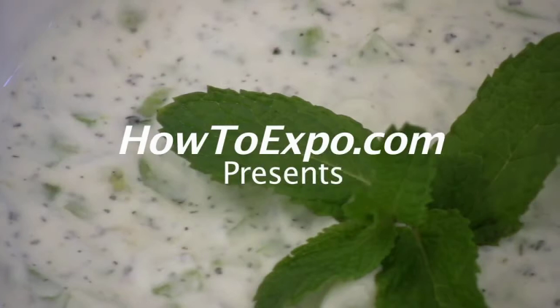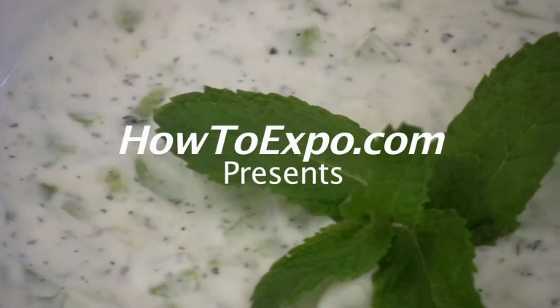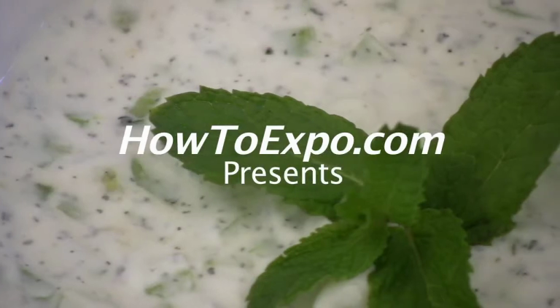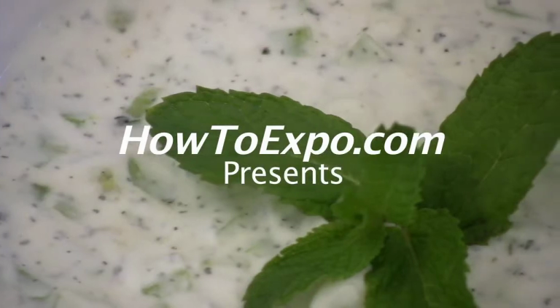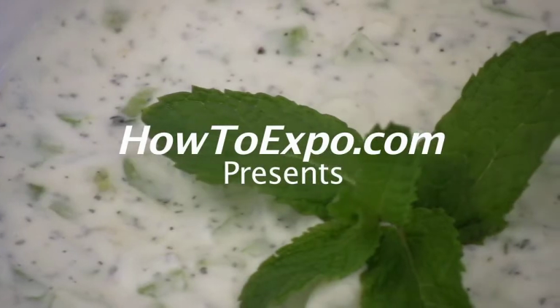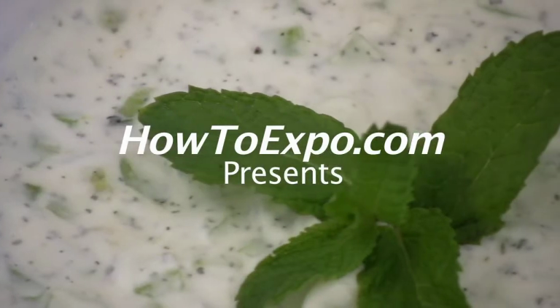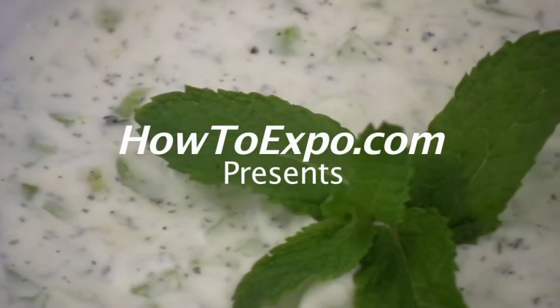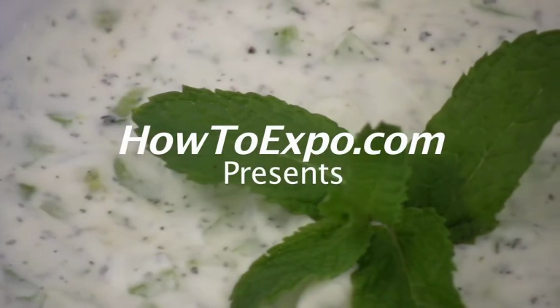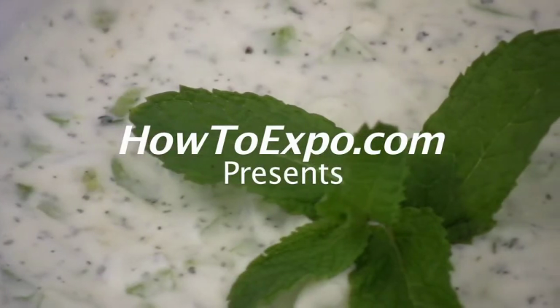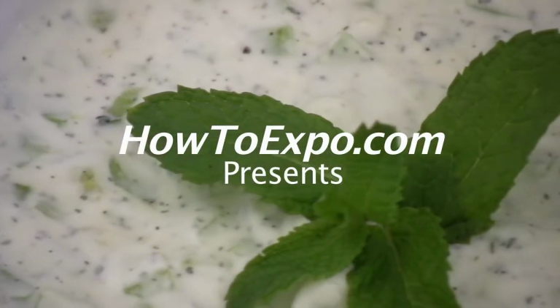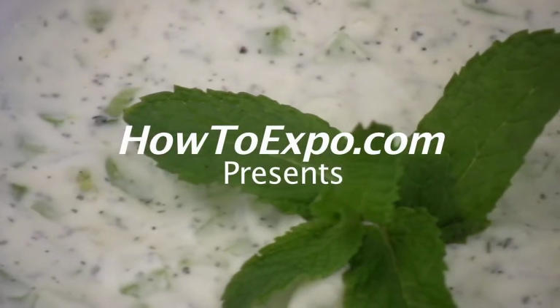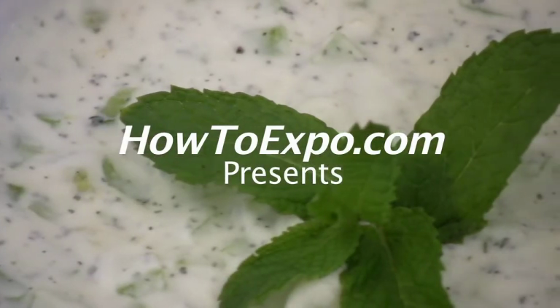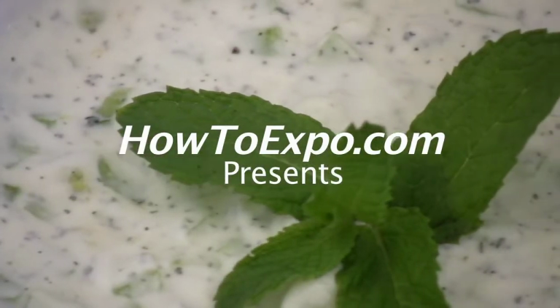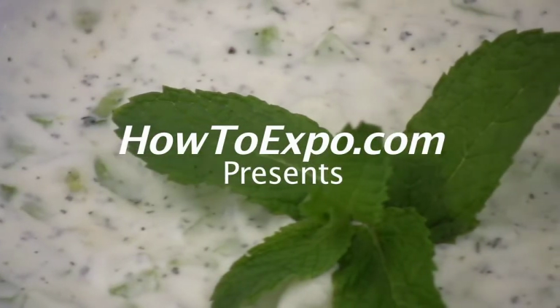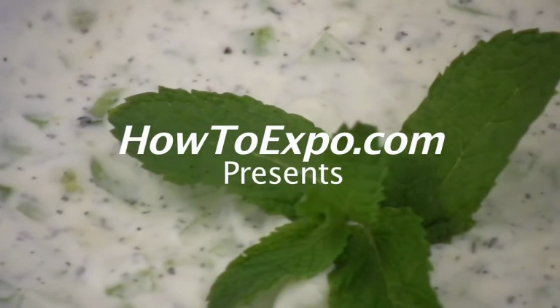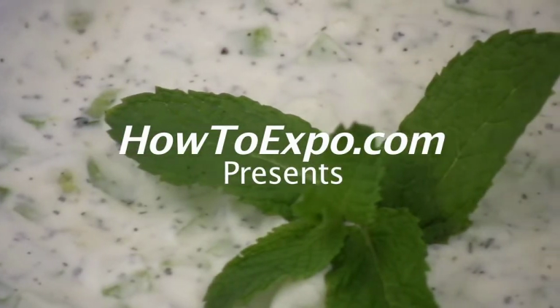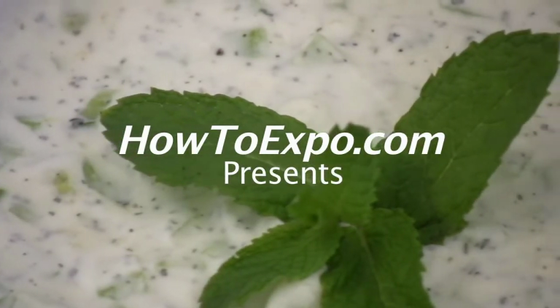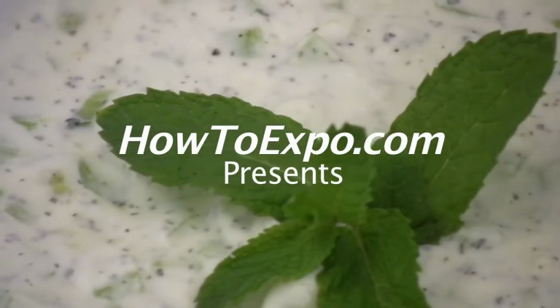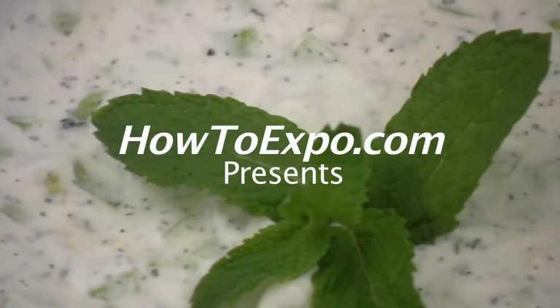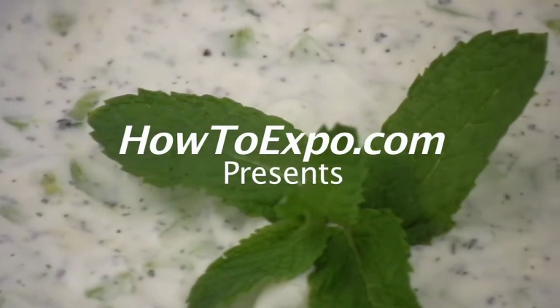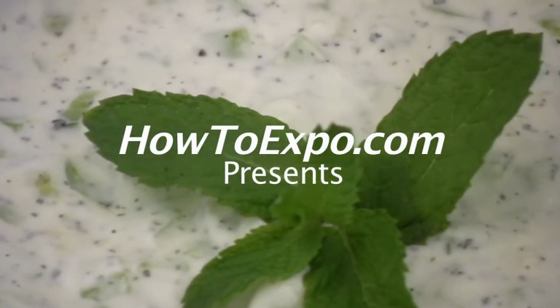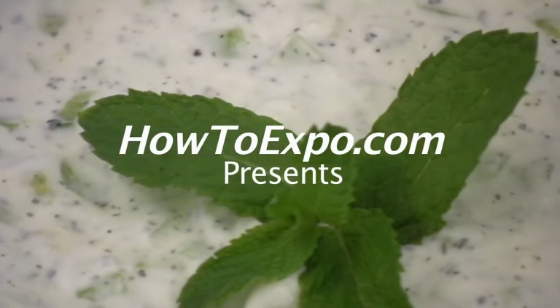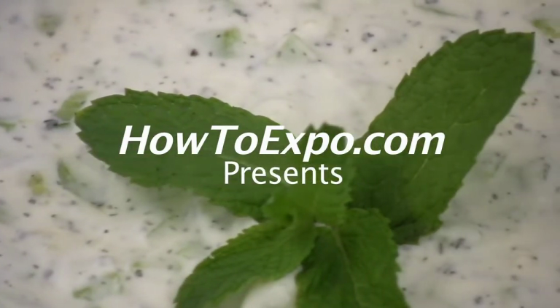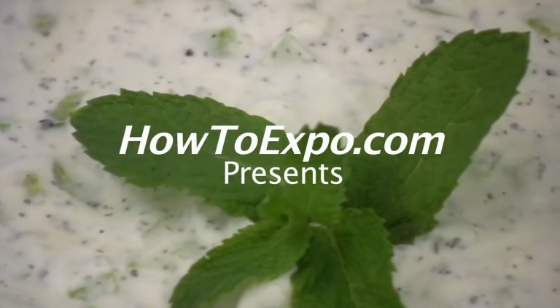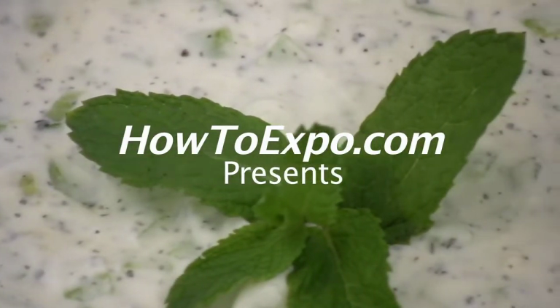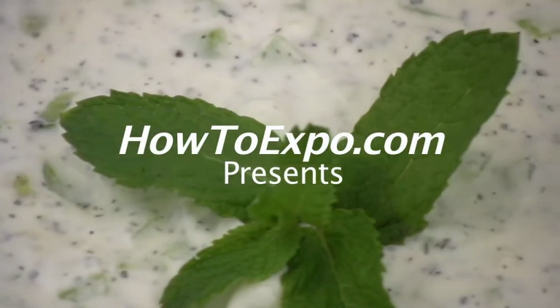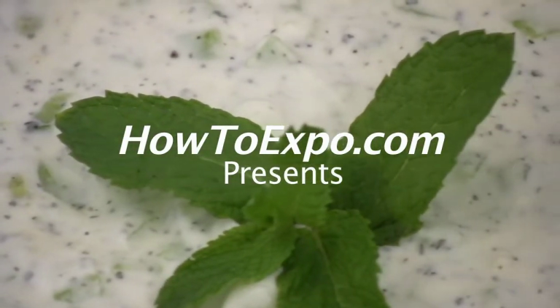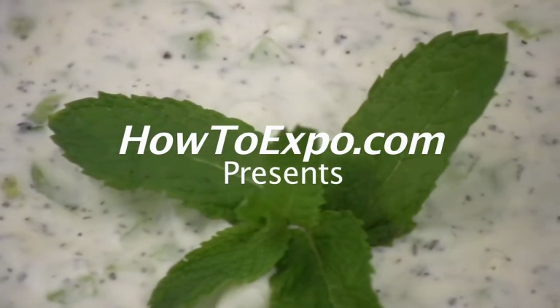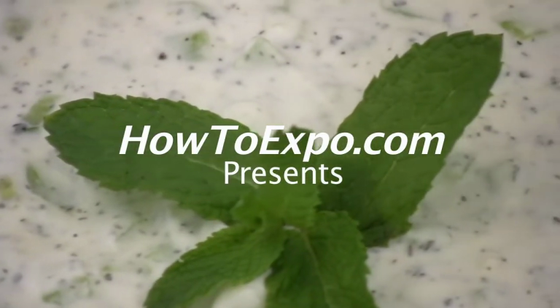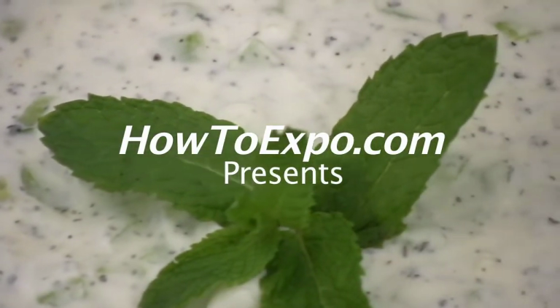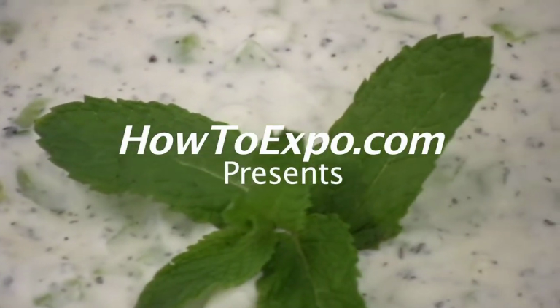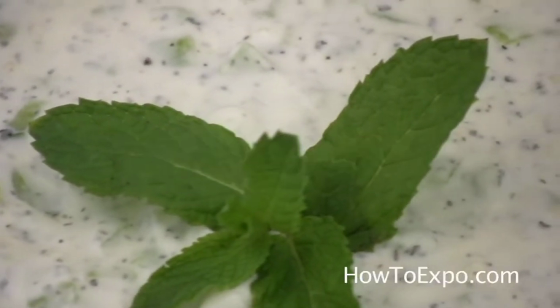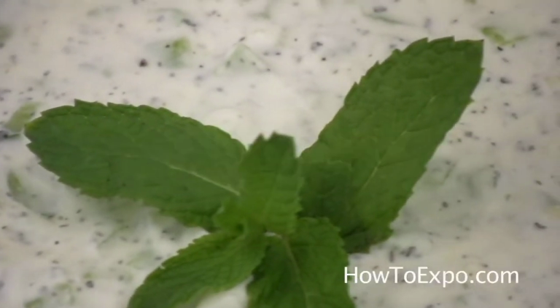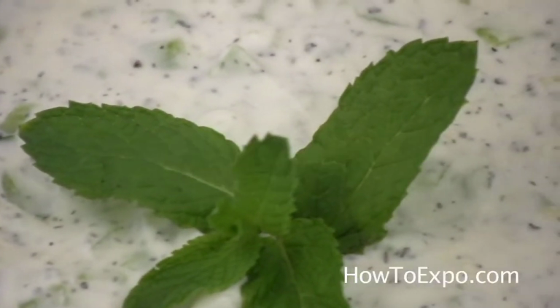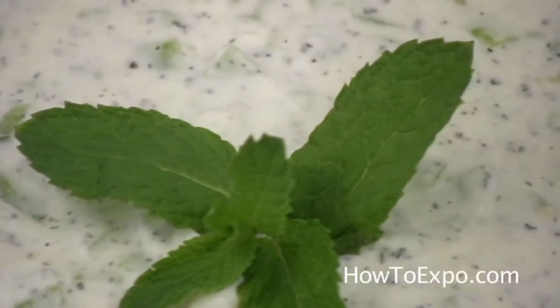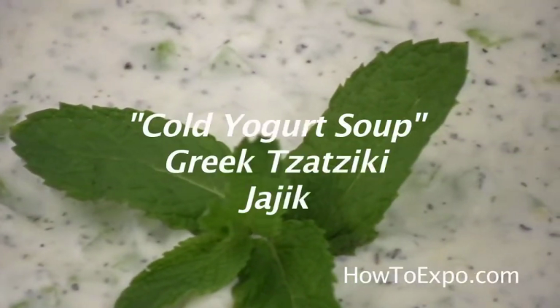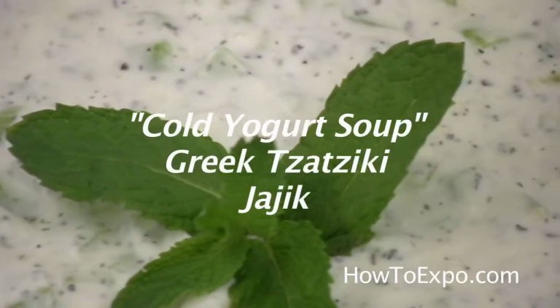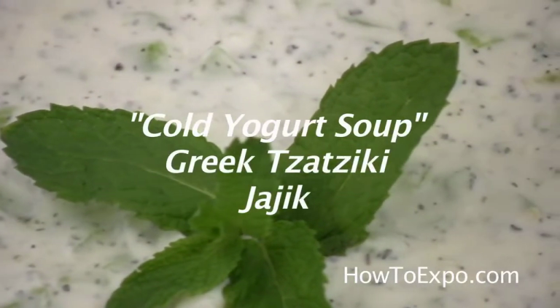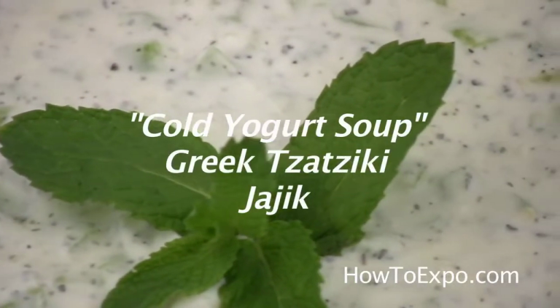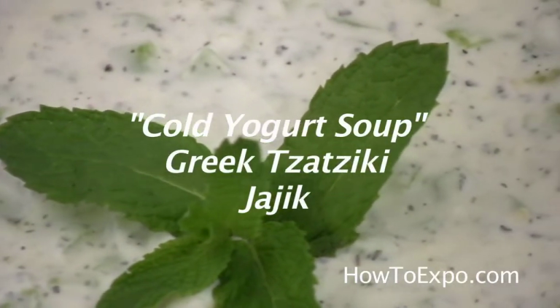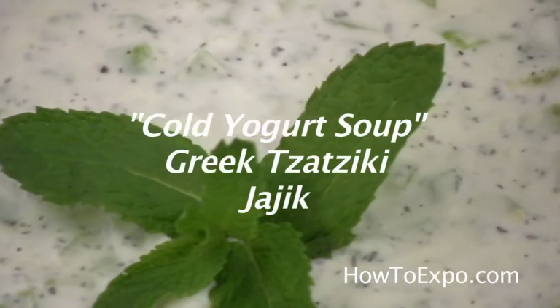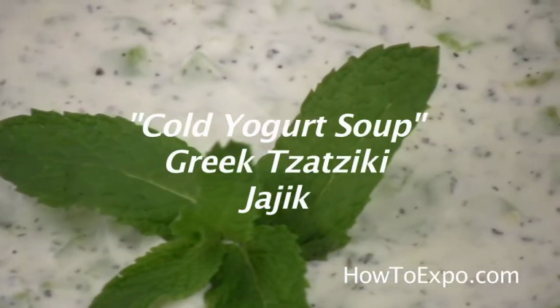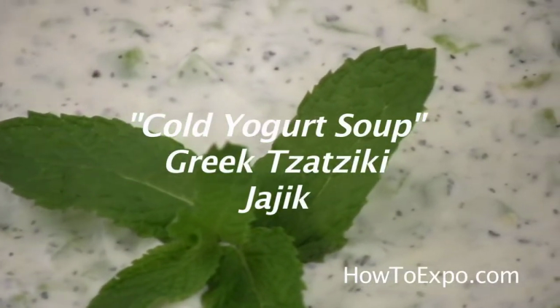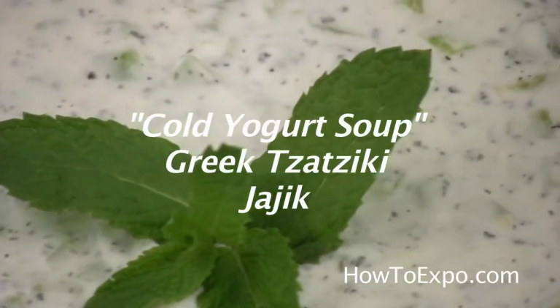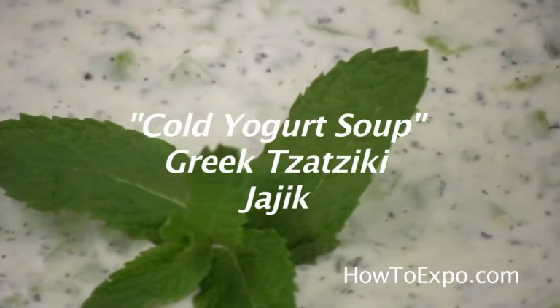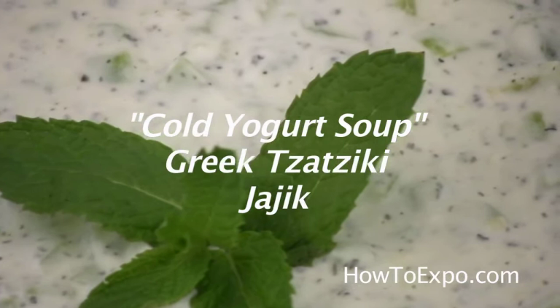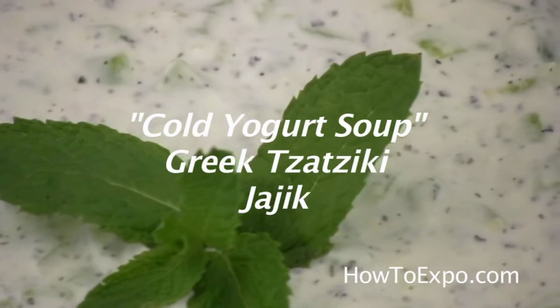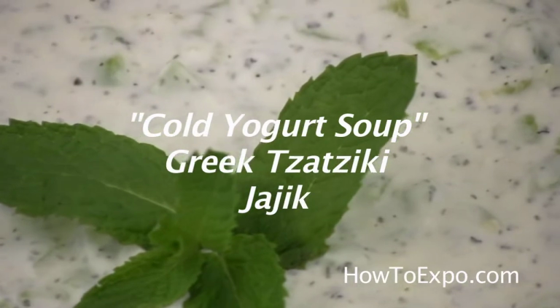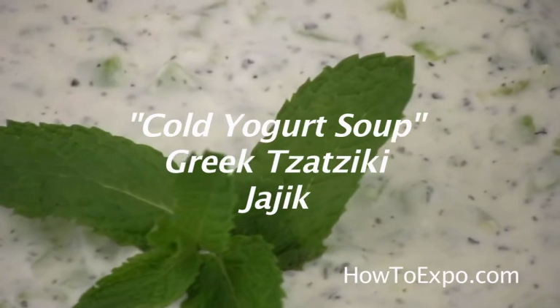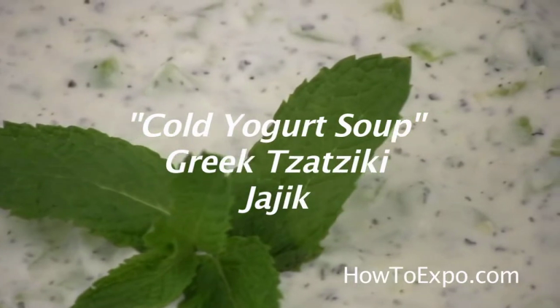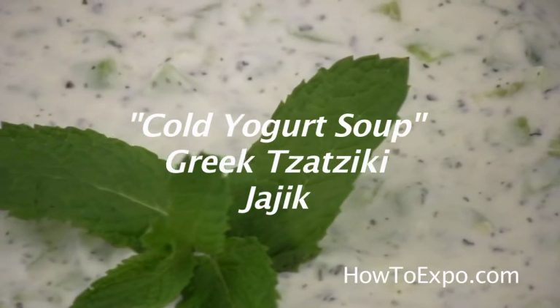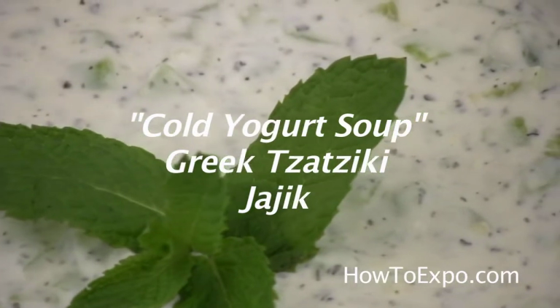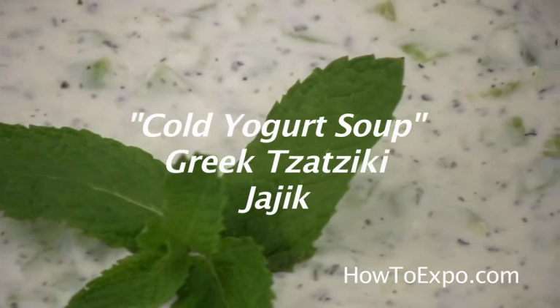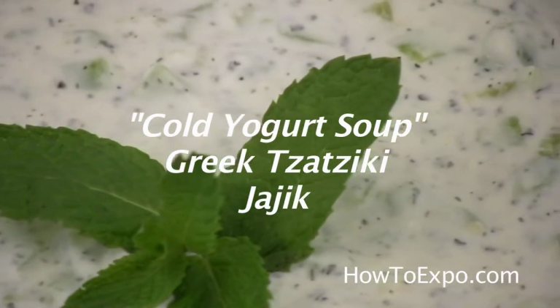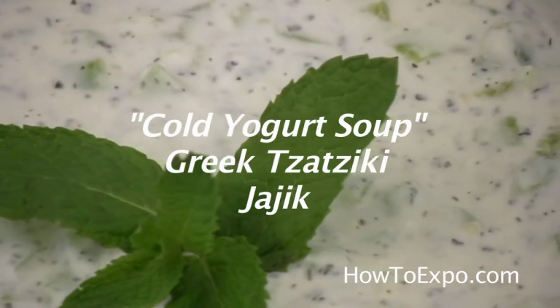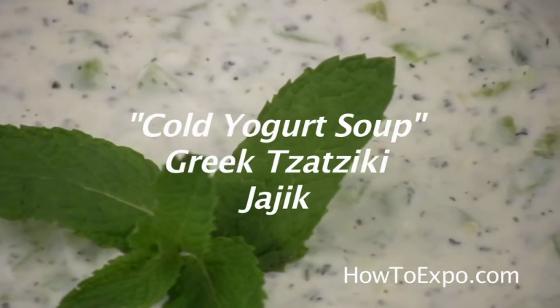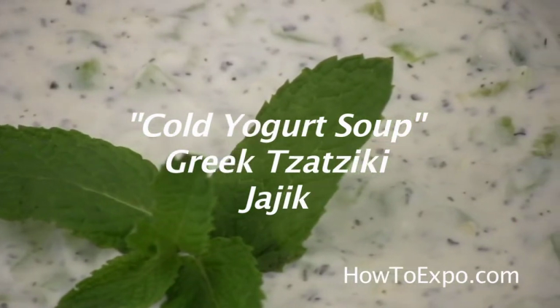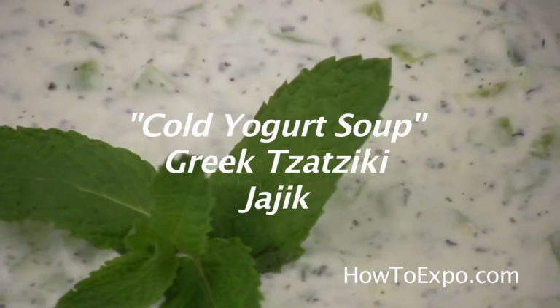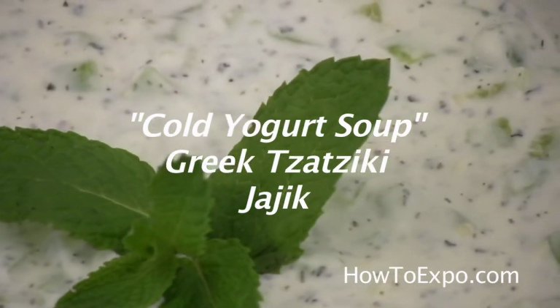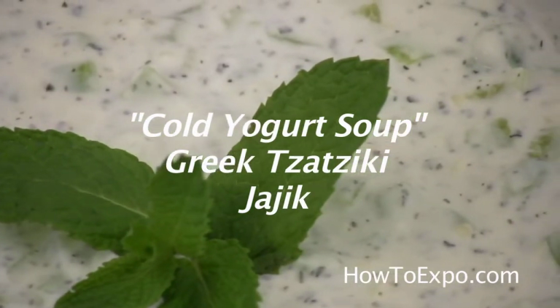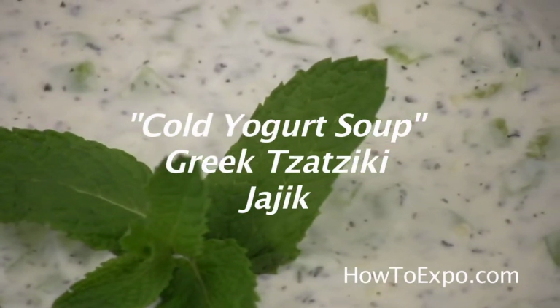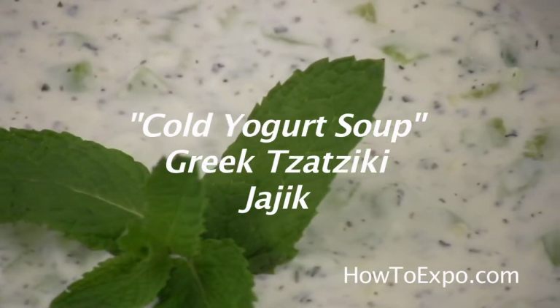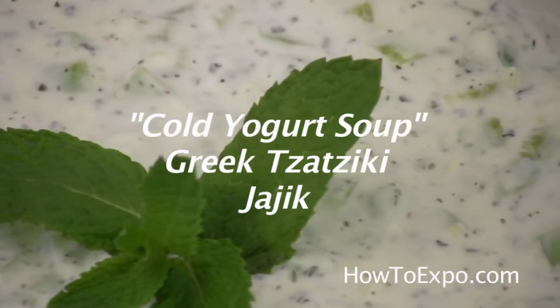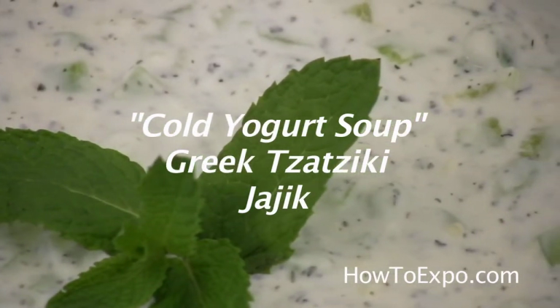Hi, this is Mariette. Welcome to my kitchen. Today I'm going to prepare what is called Jajic.